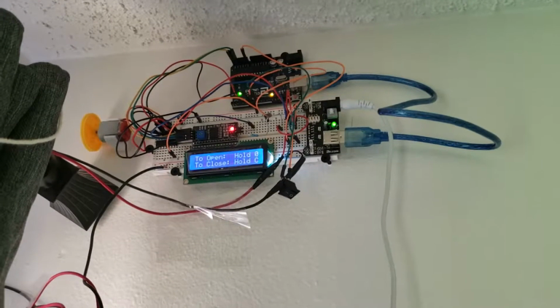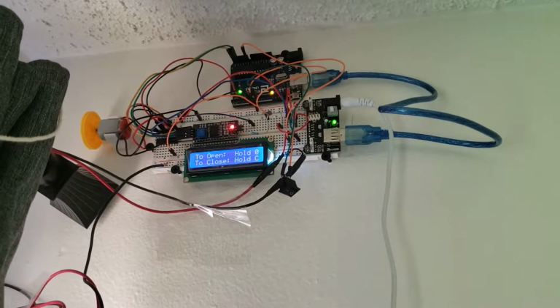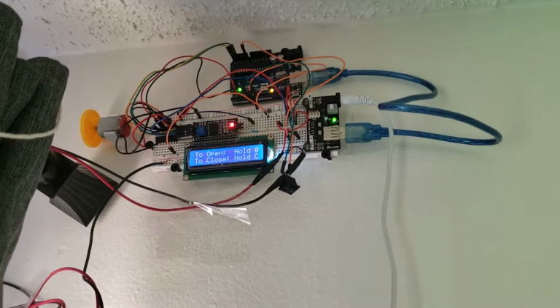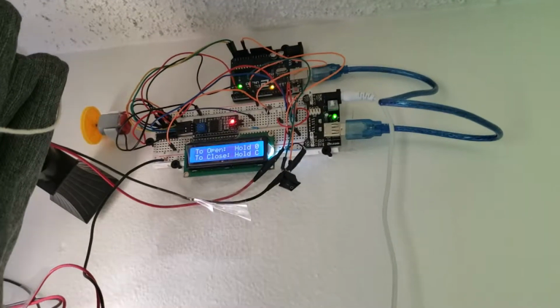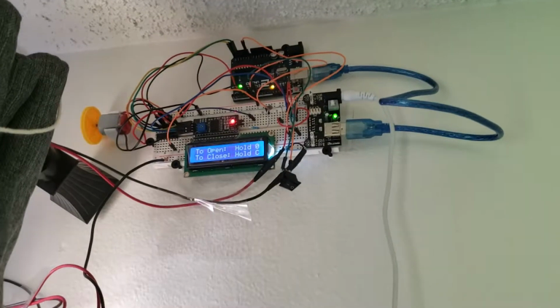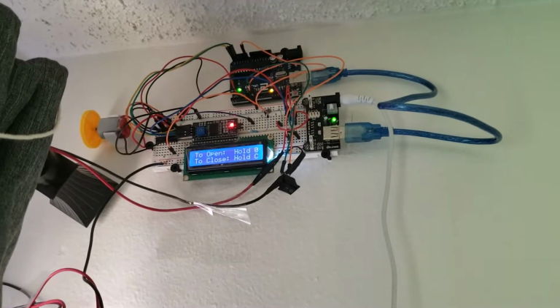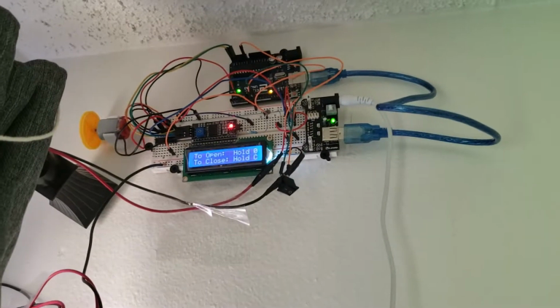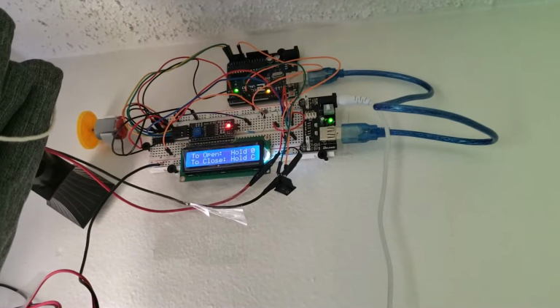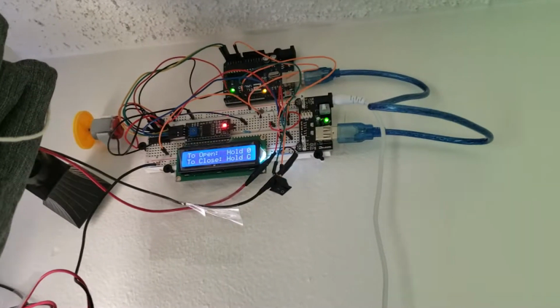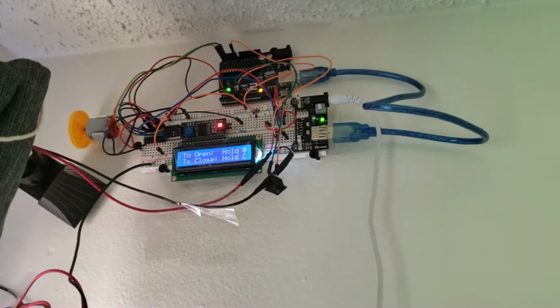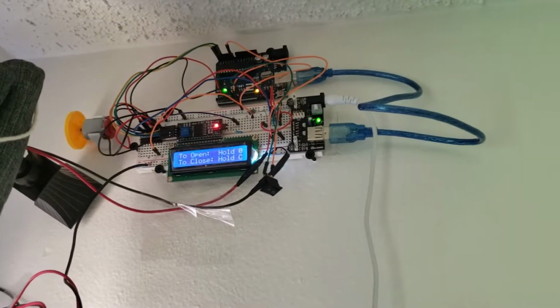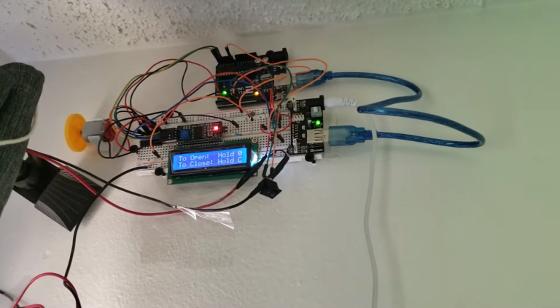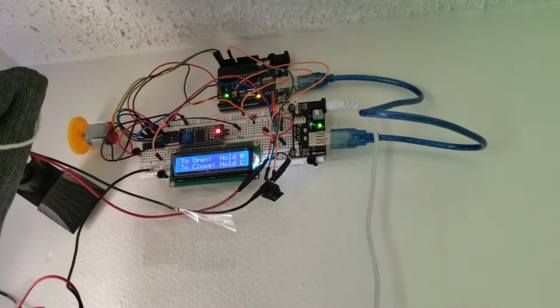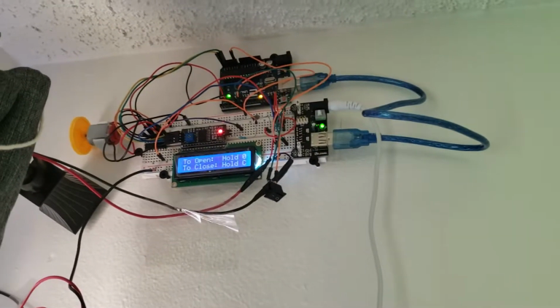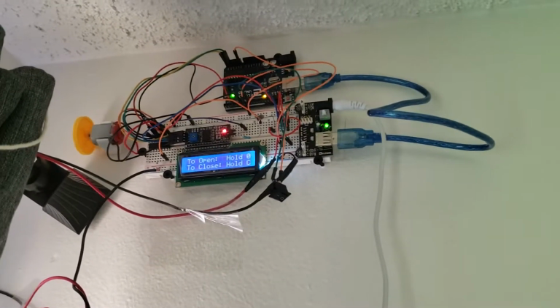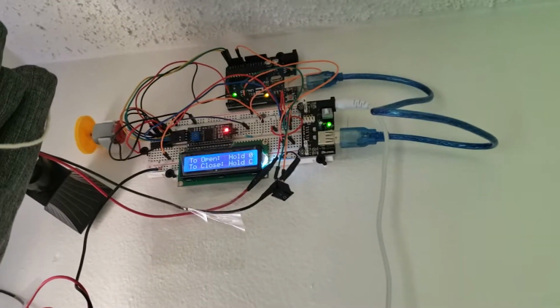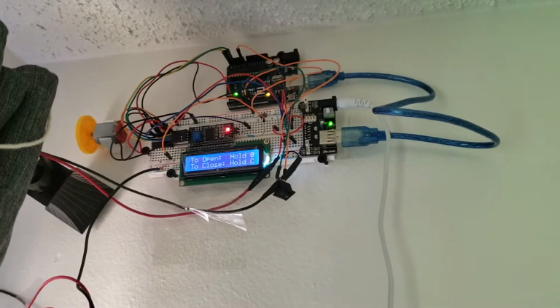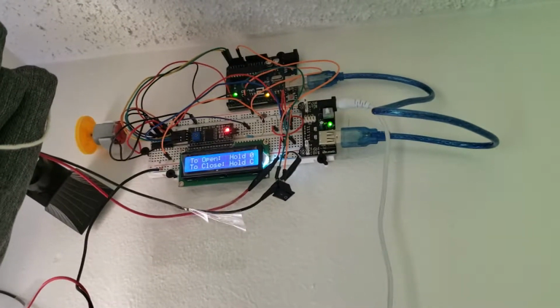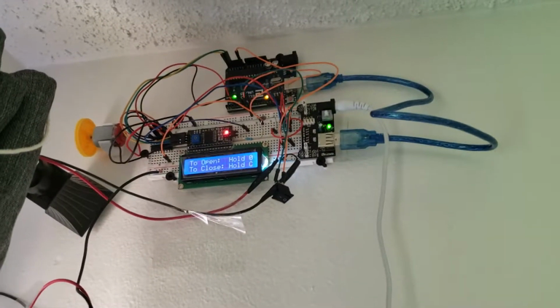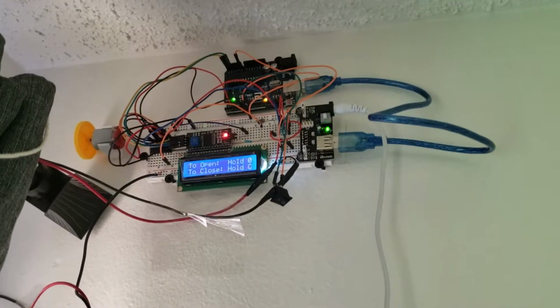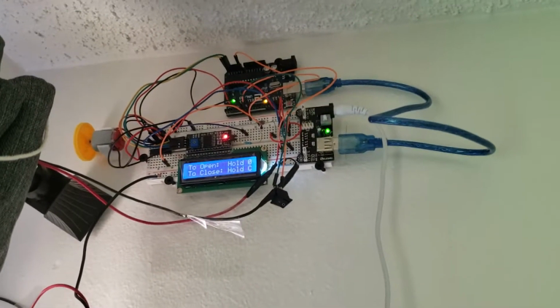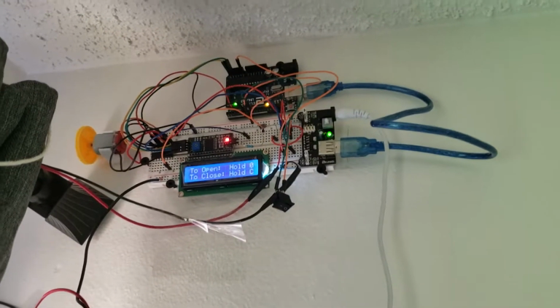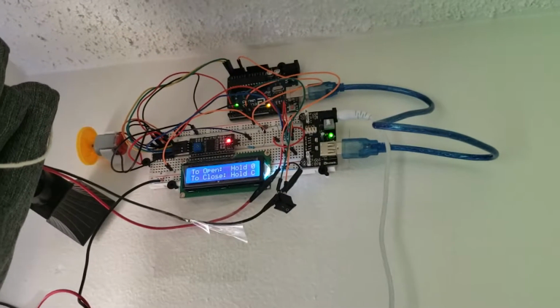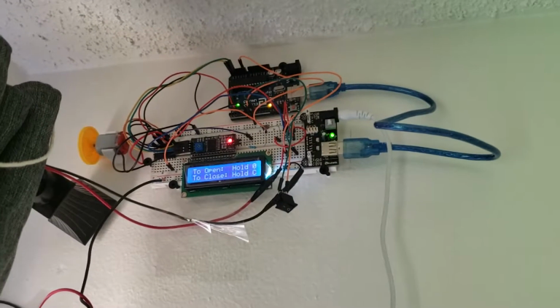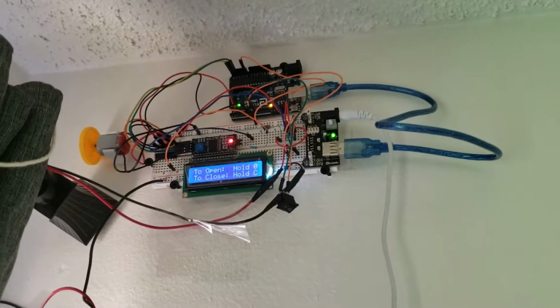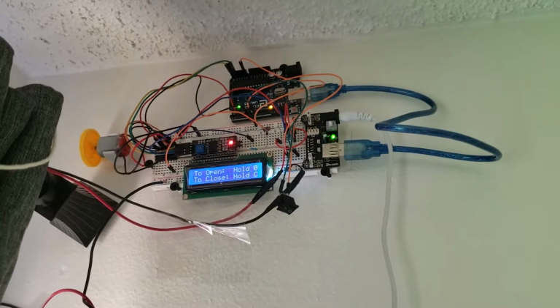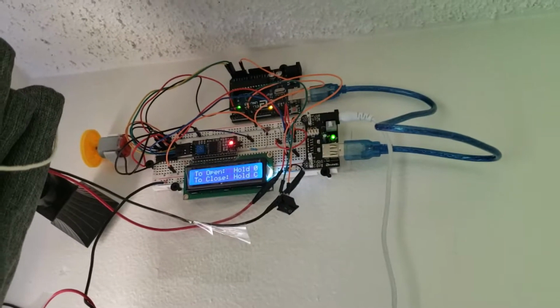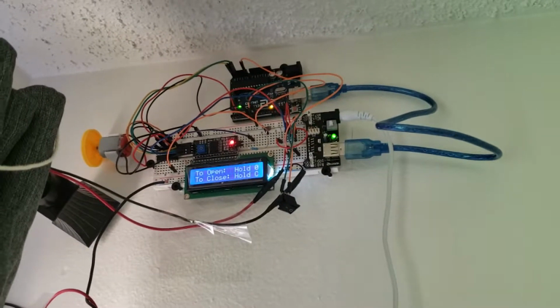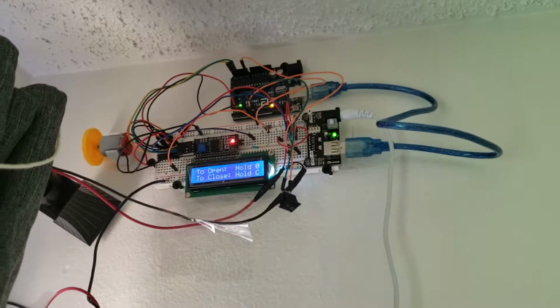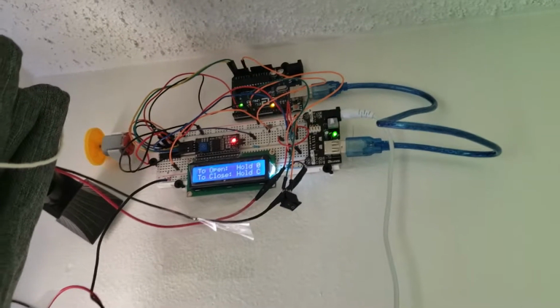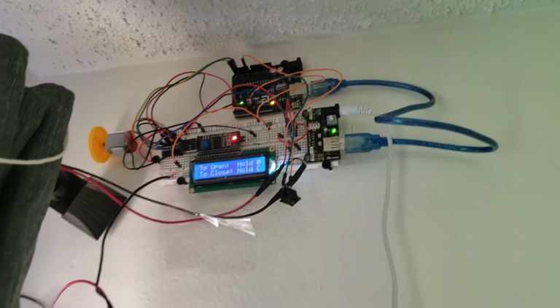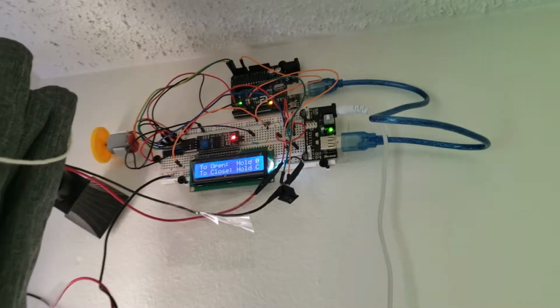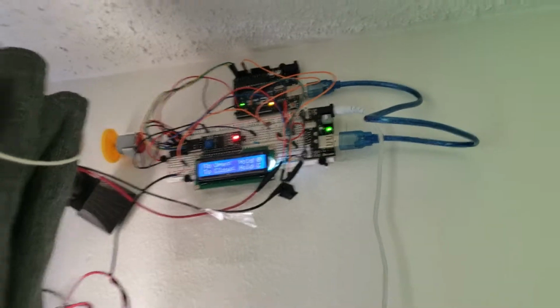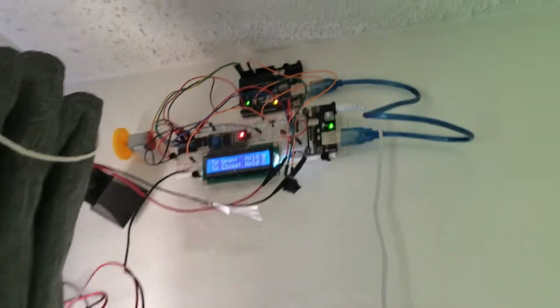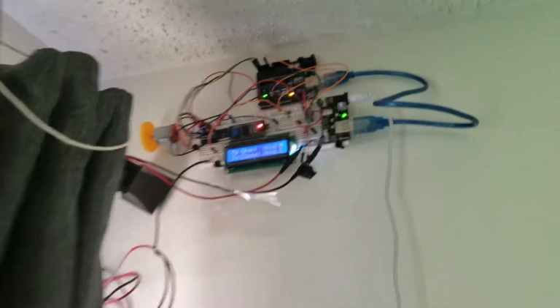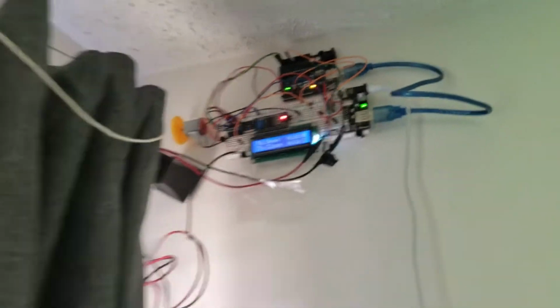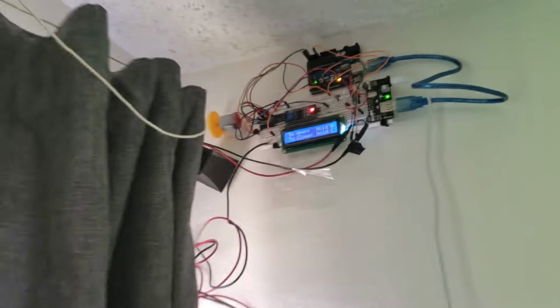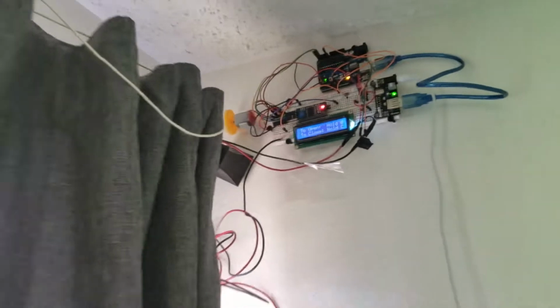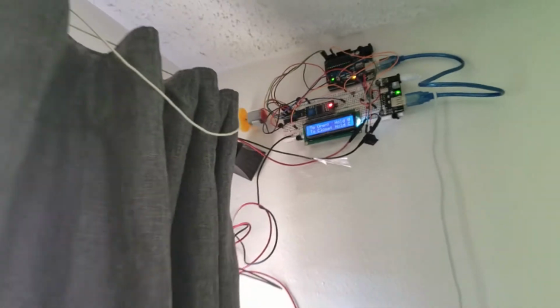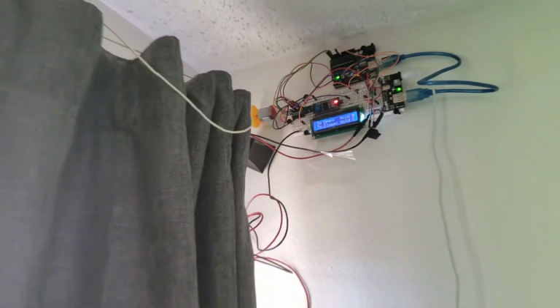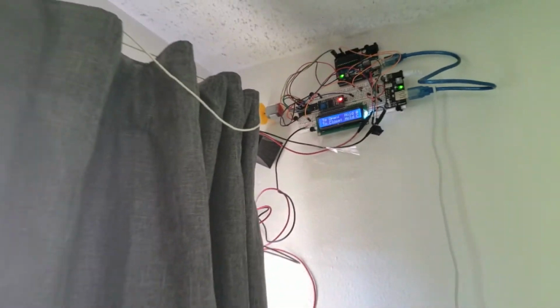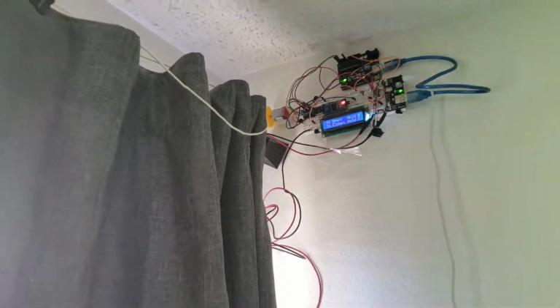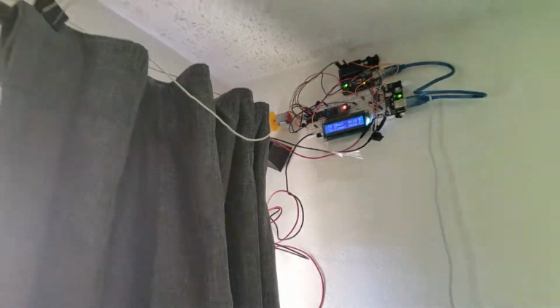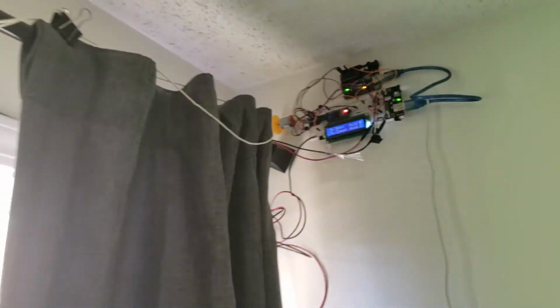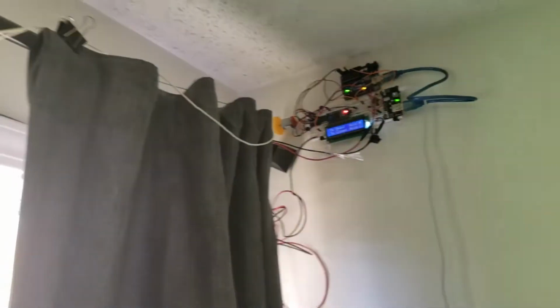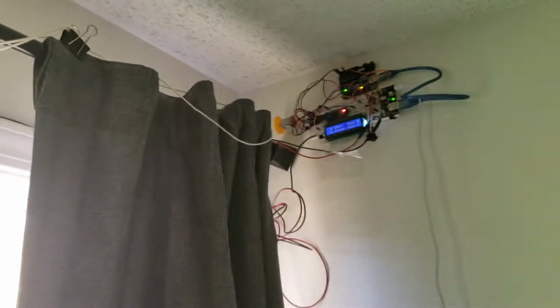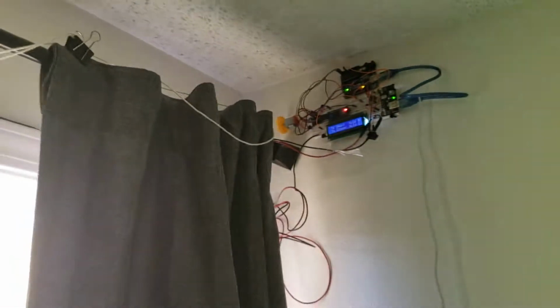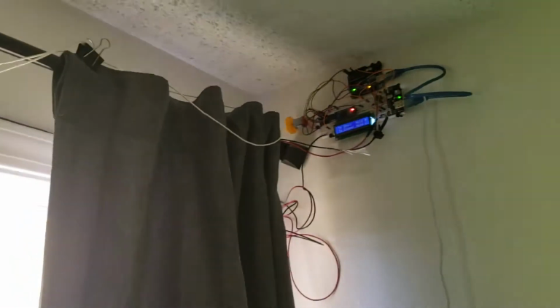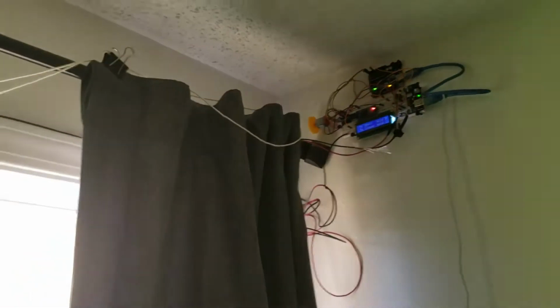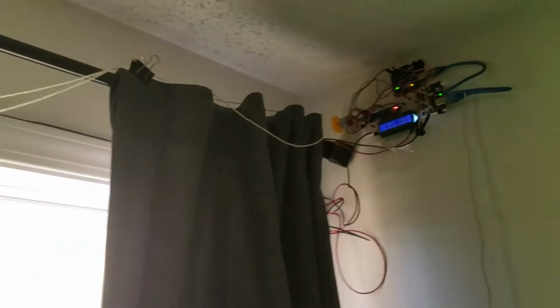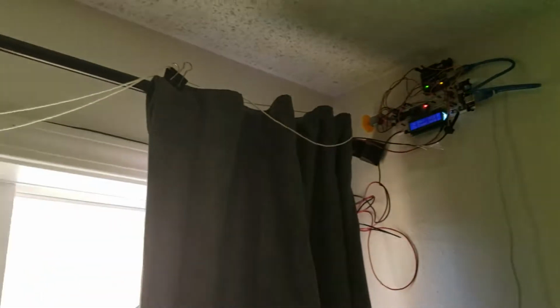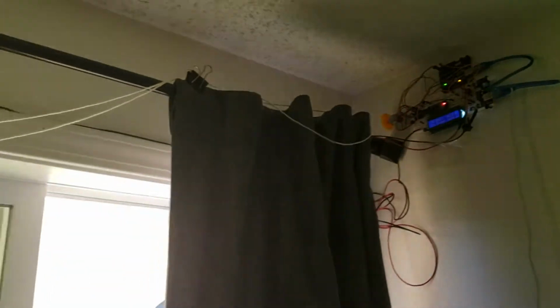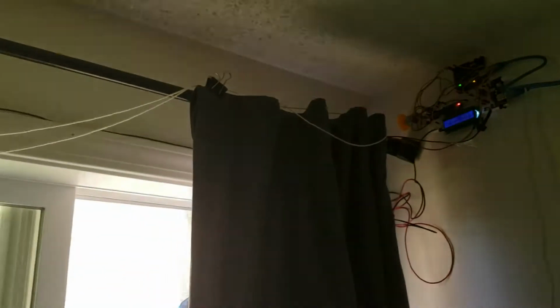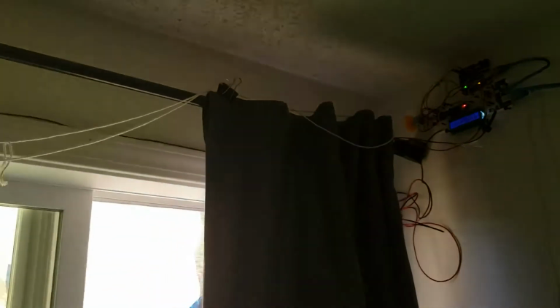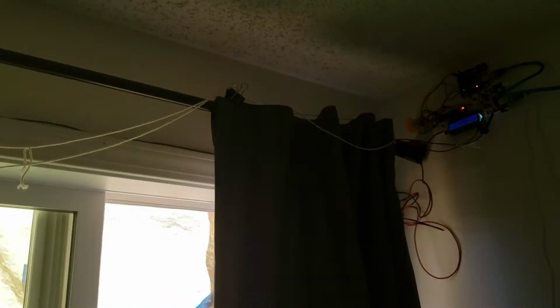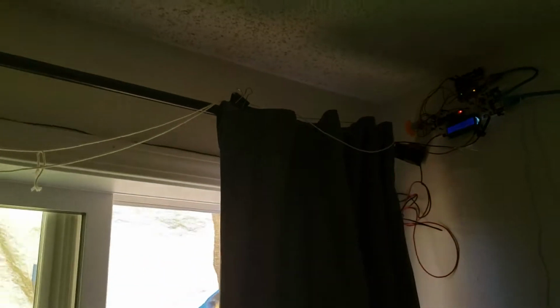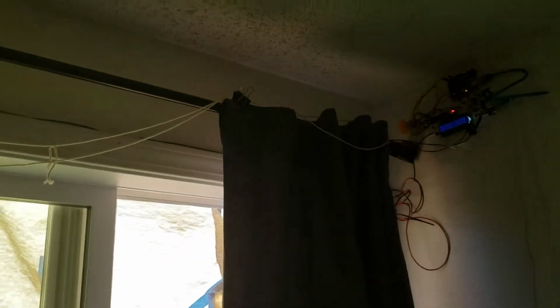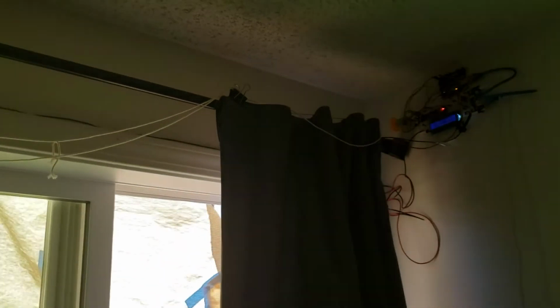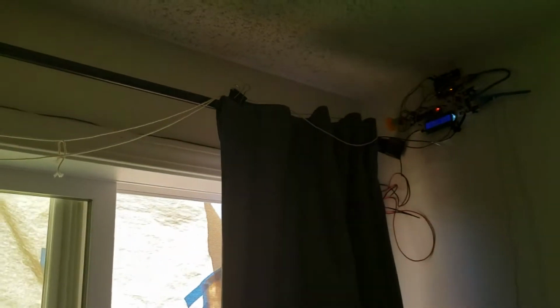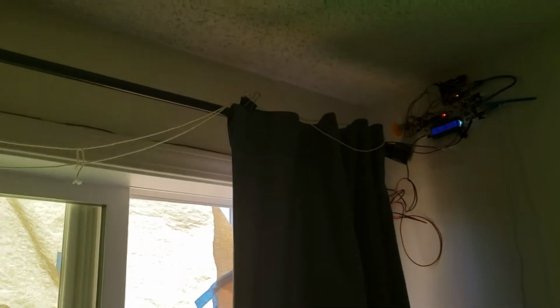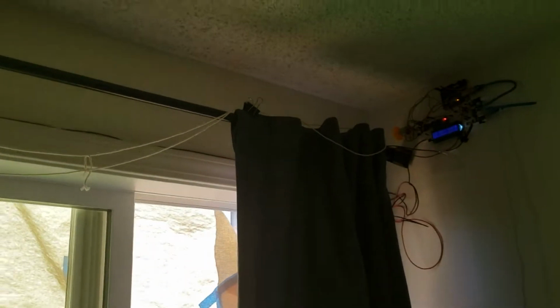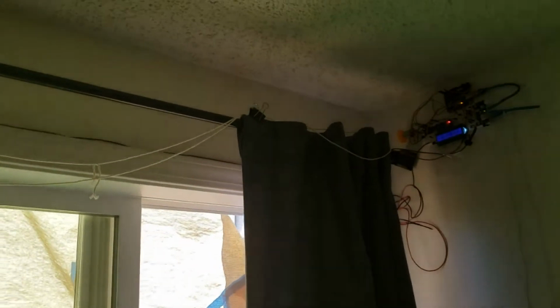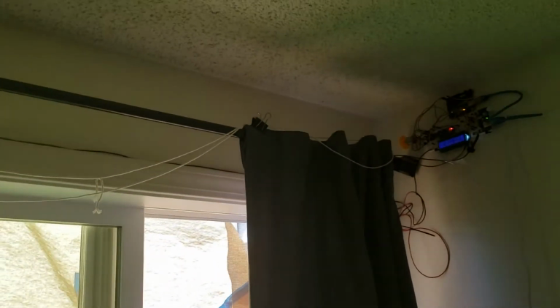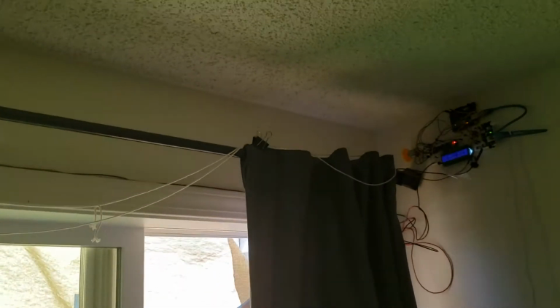Here's my ME305 final project. It's an automatic curtain opener and closer. Here's a full view of it.